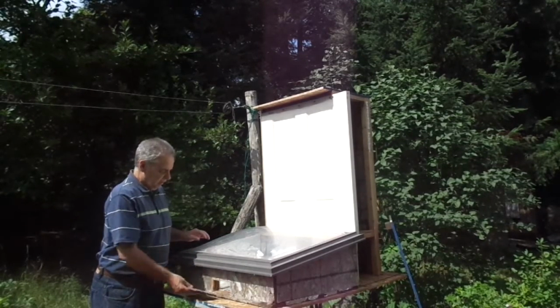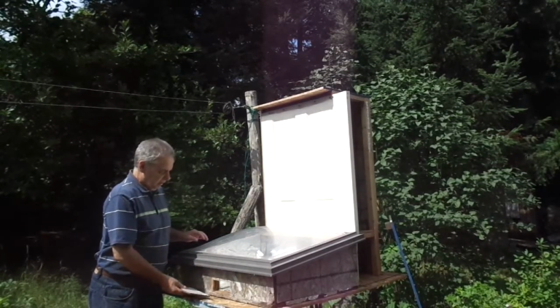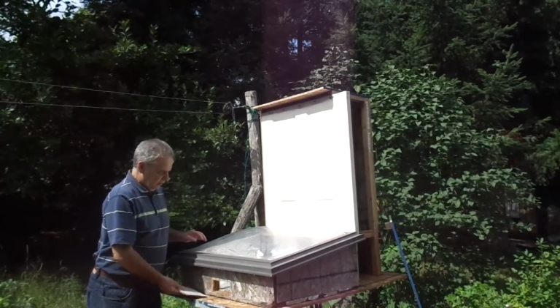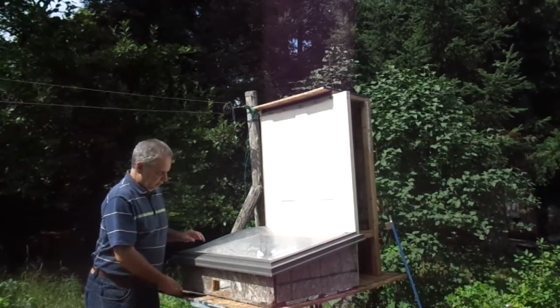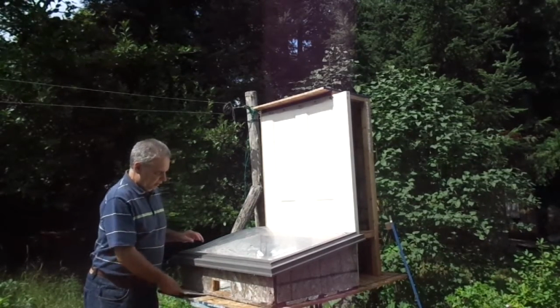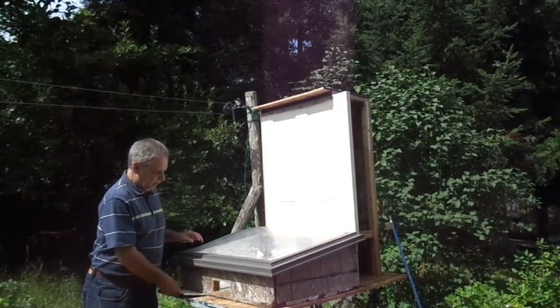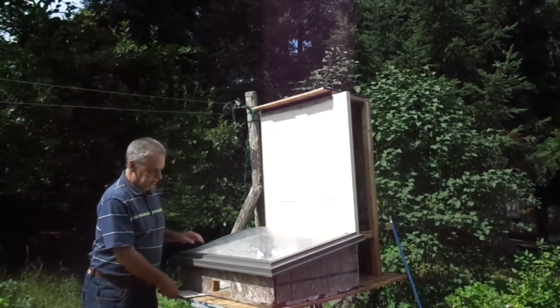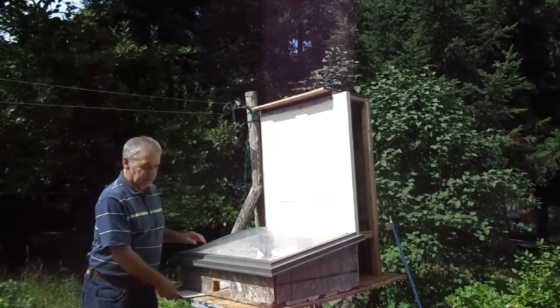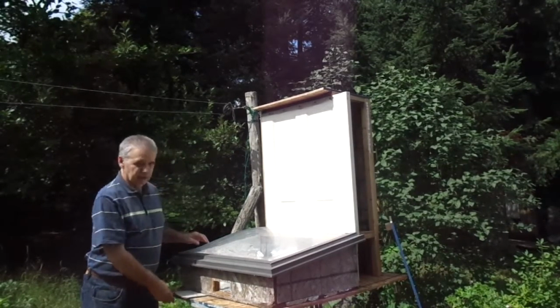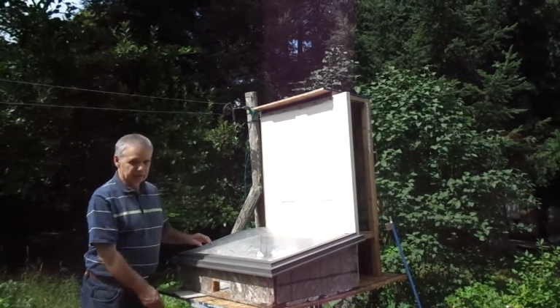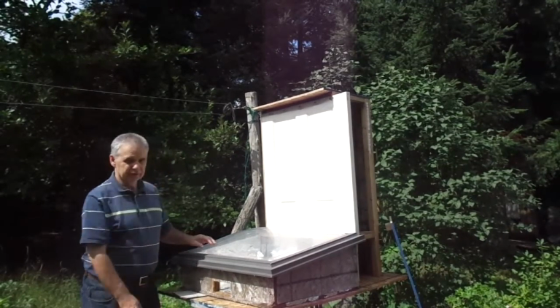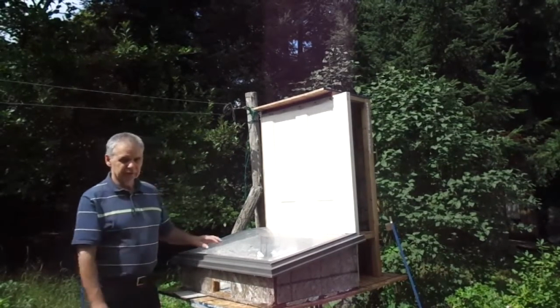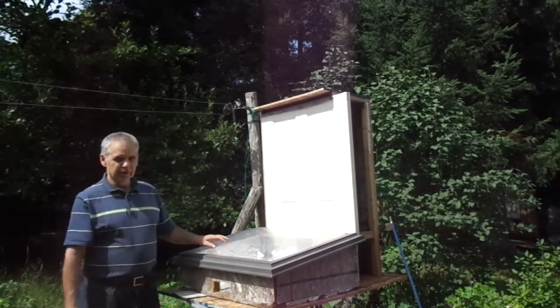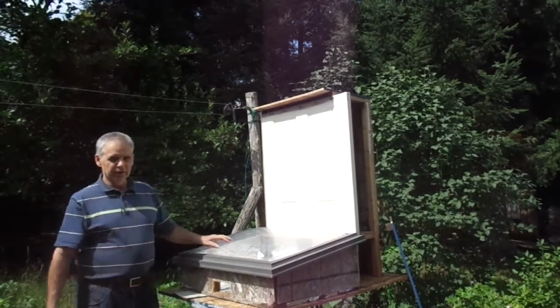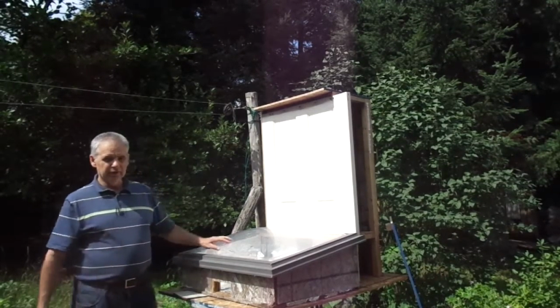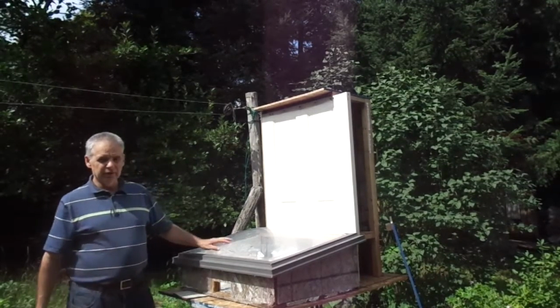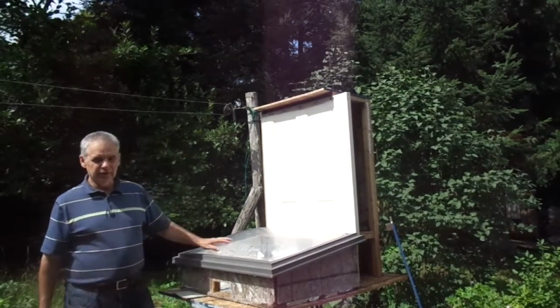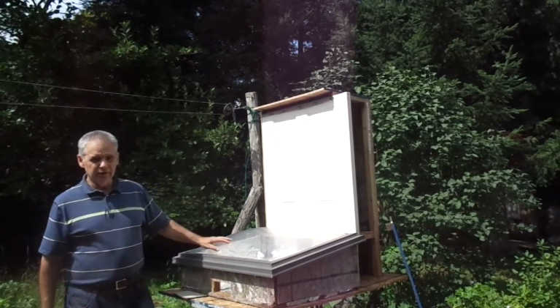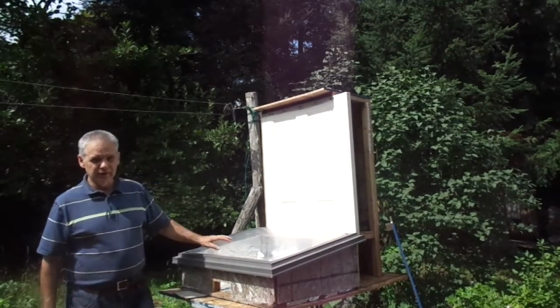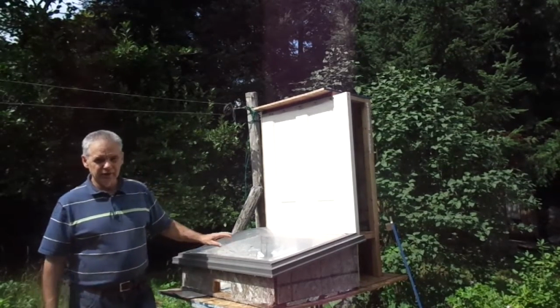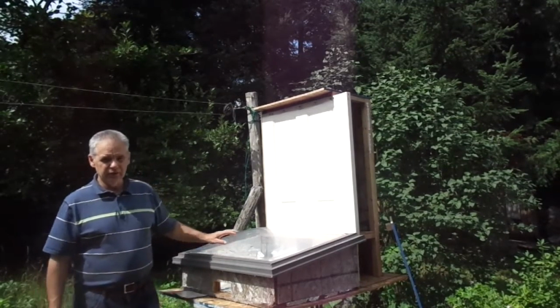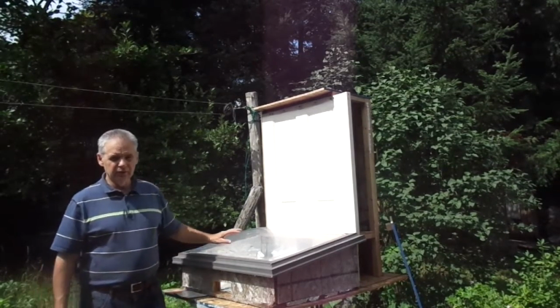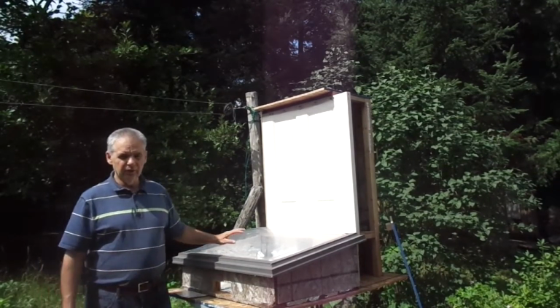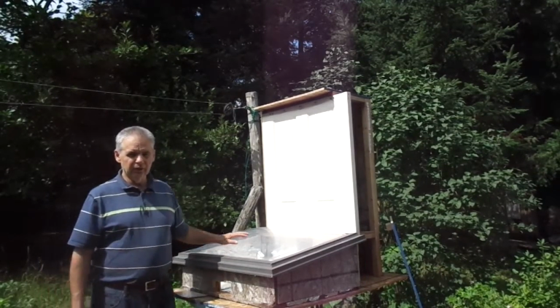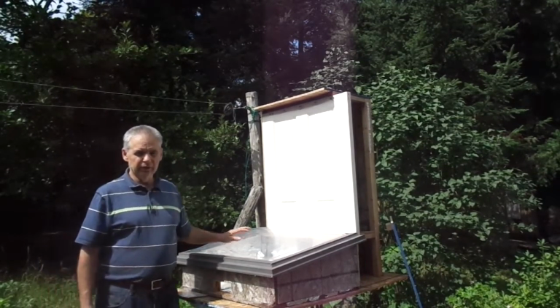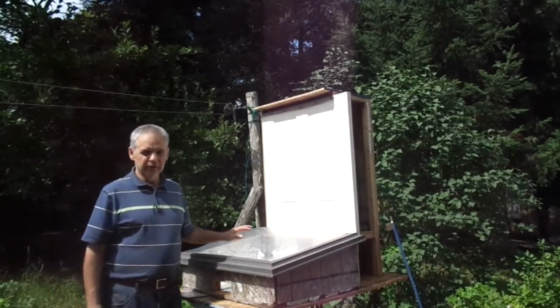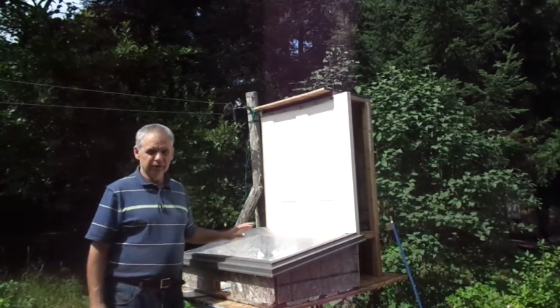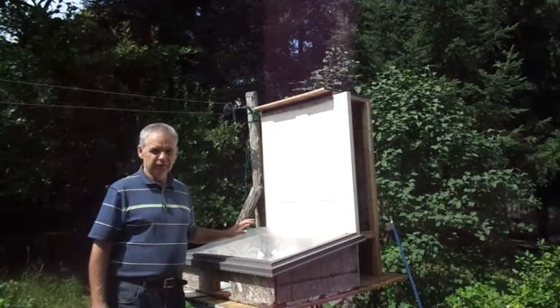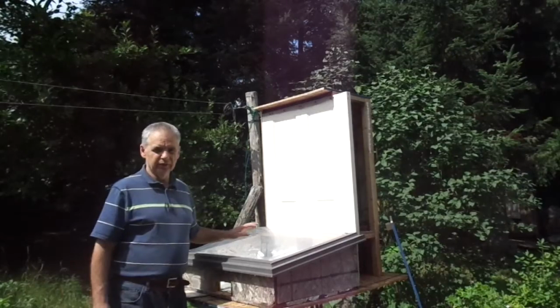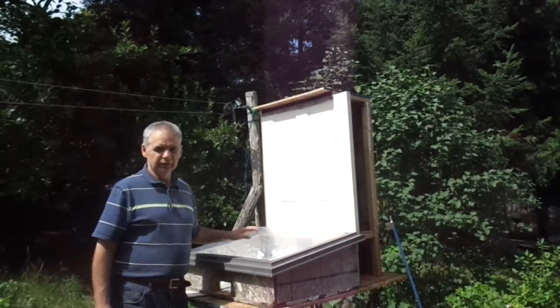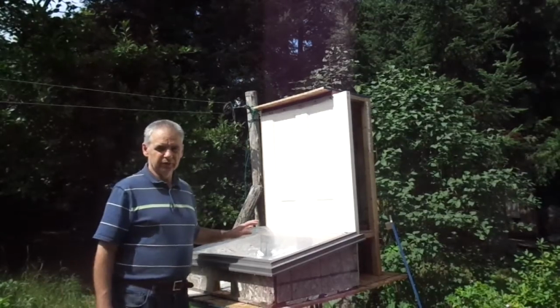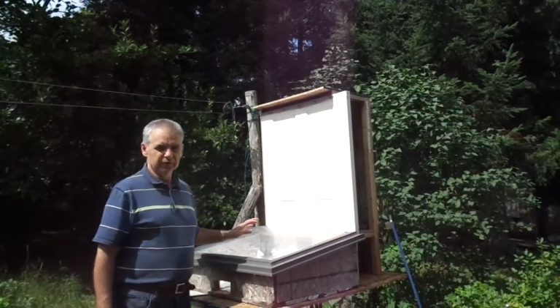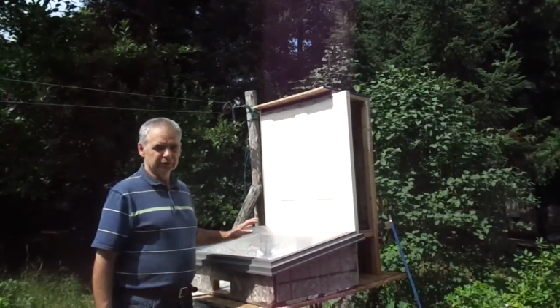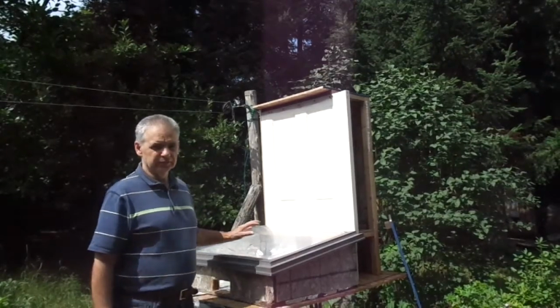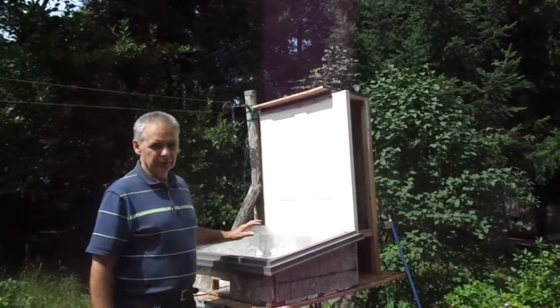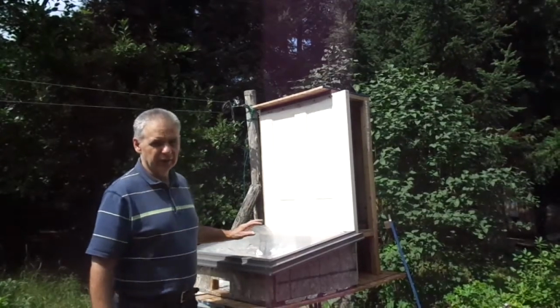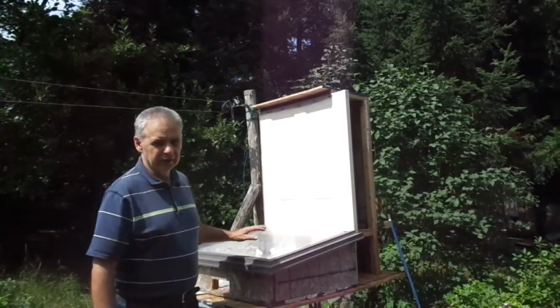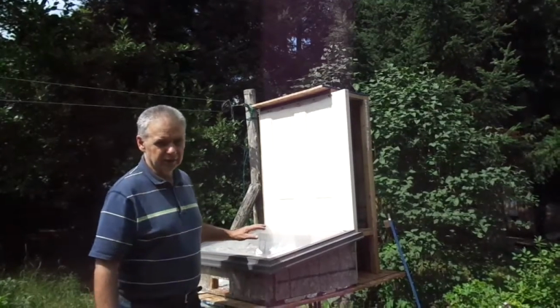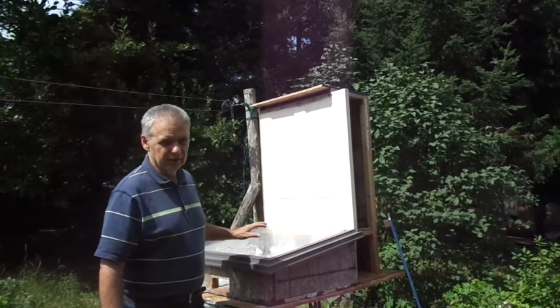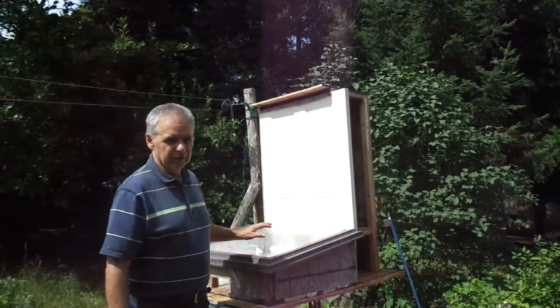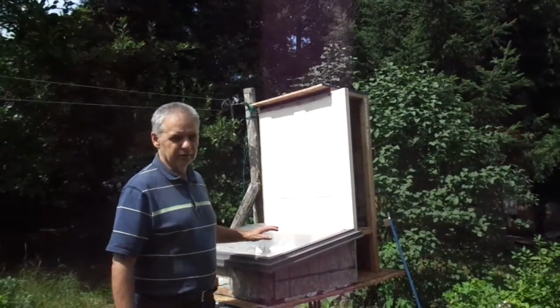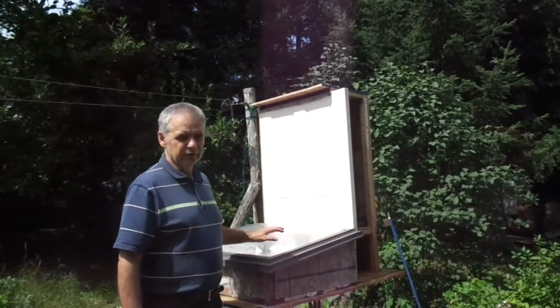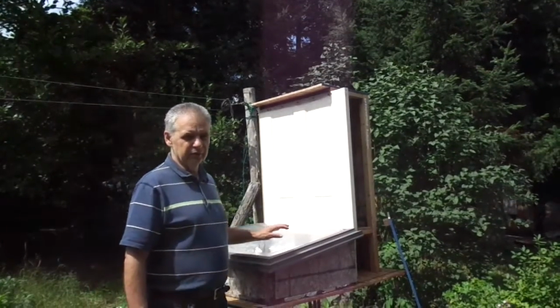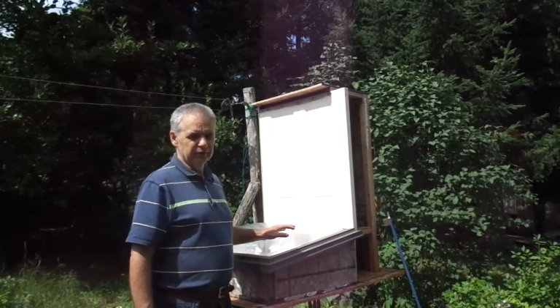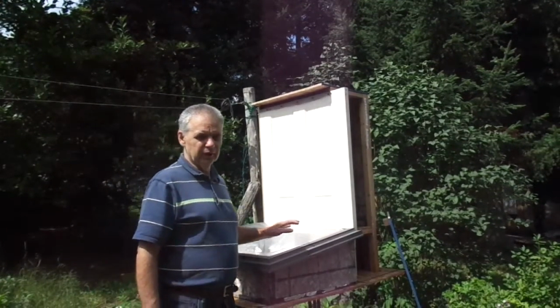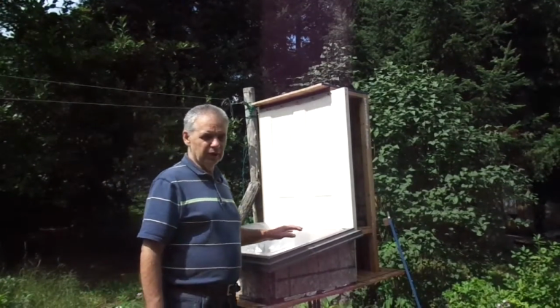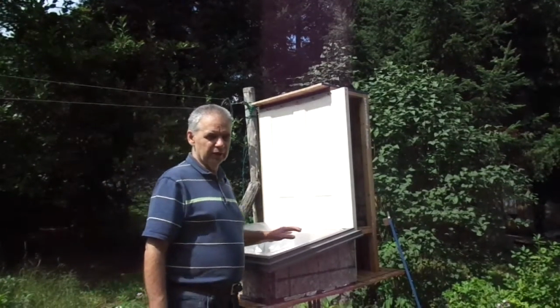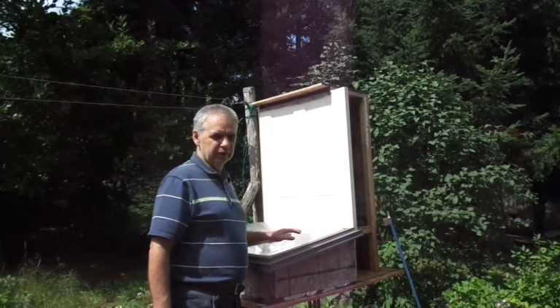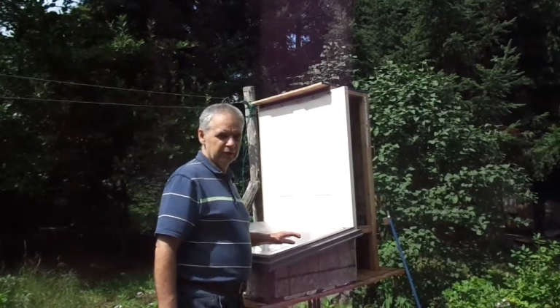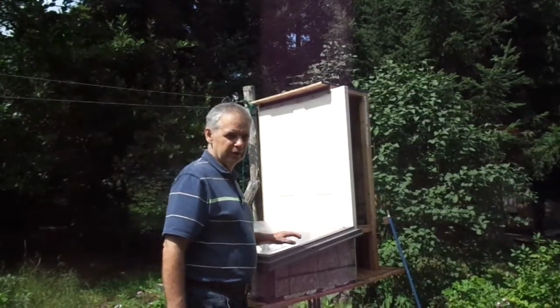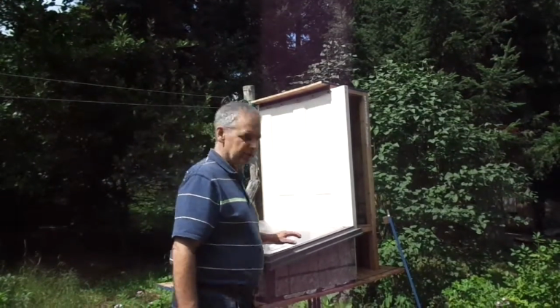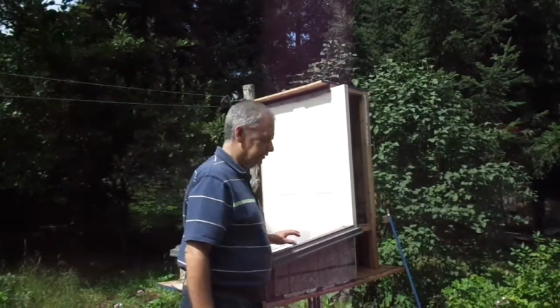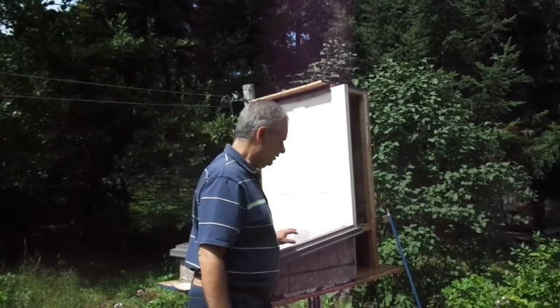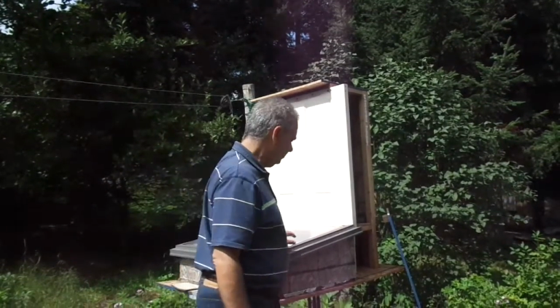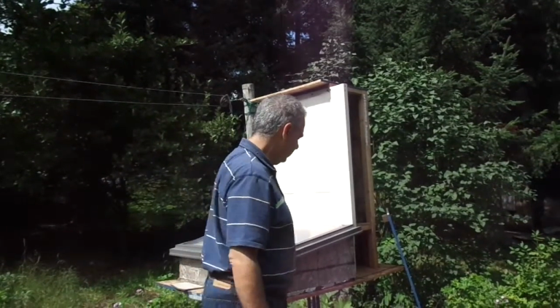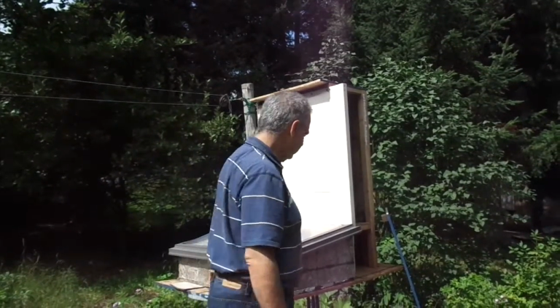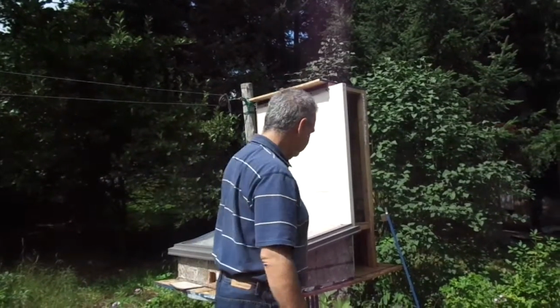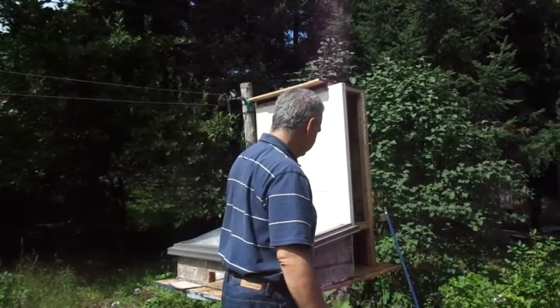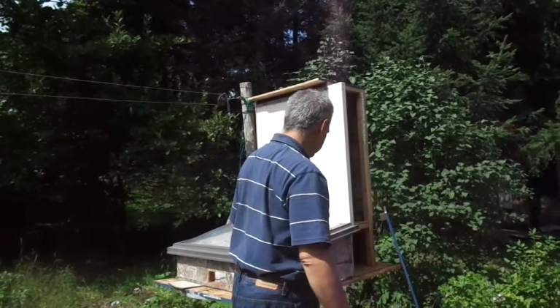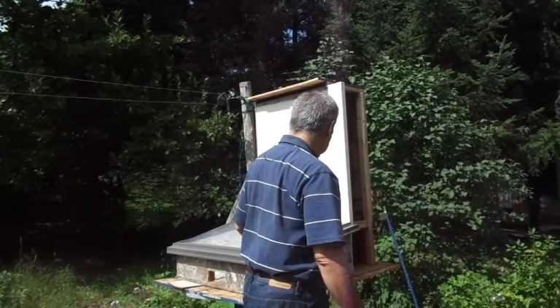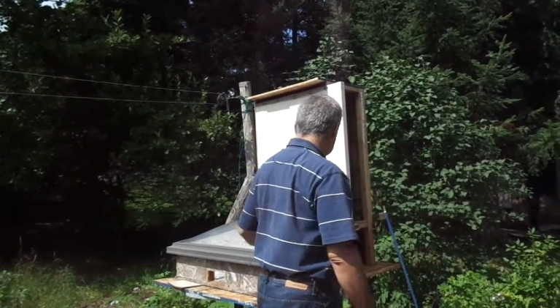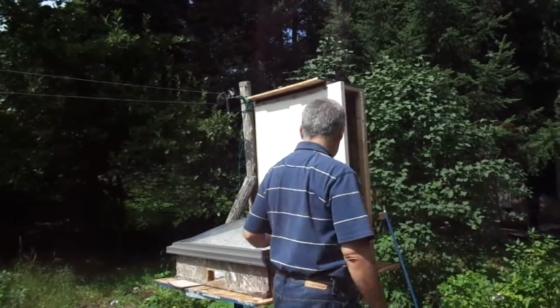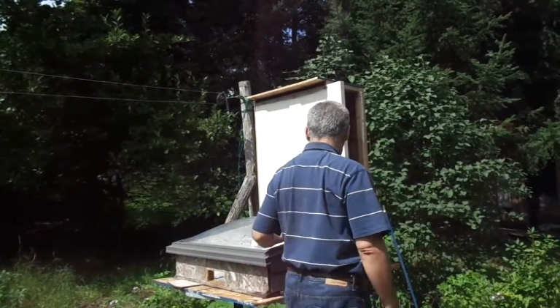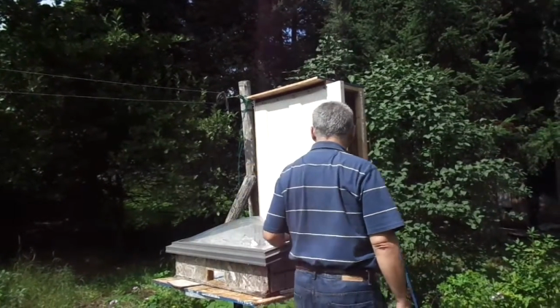Right now it's around 200 degrees, which is plenty enough to dehydrate these tomatoes I have in here.